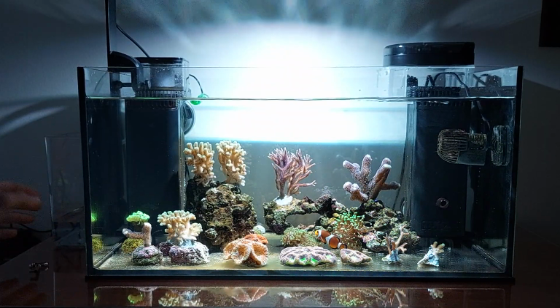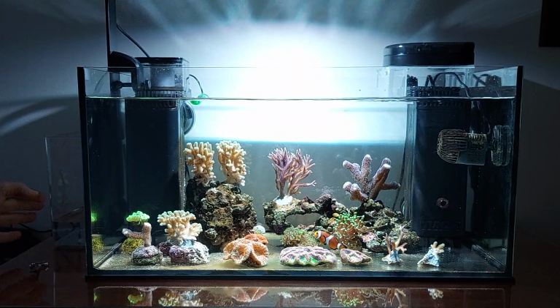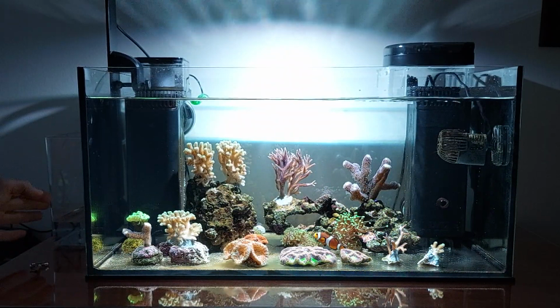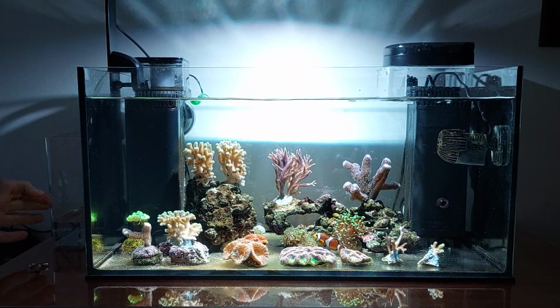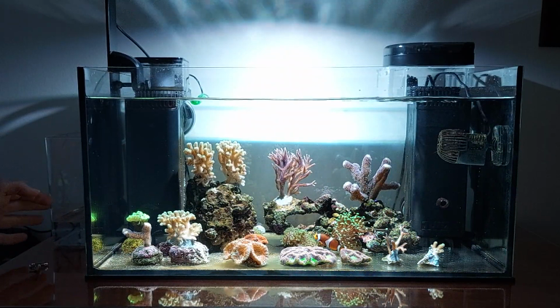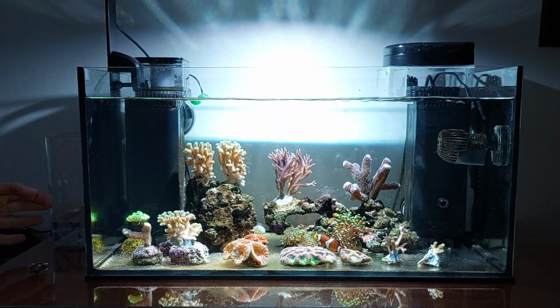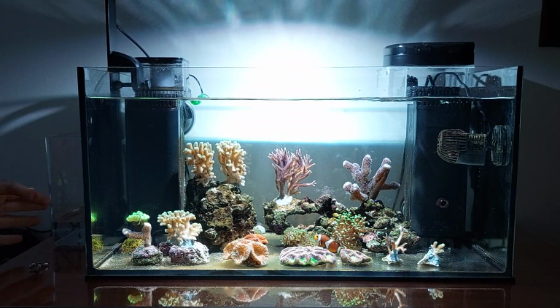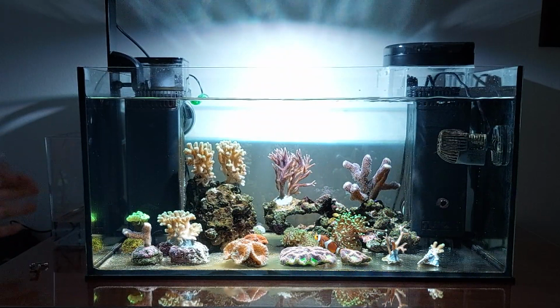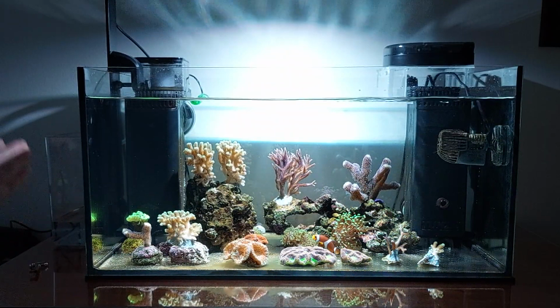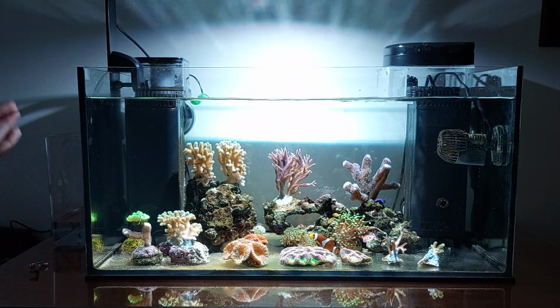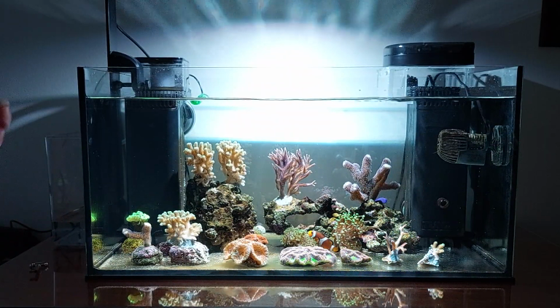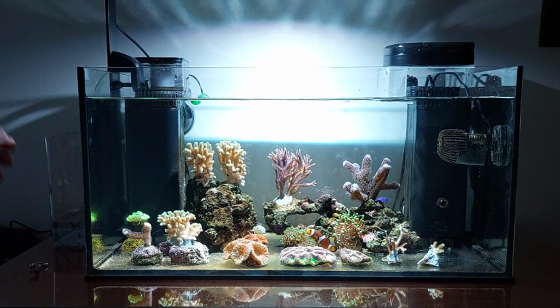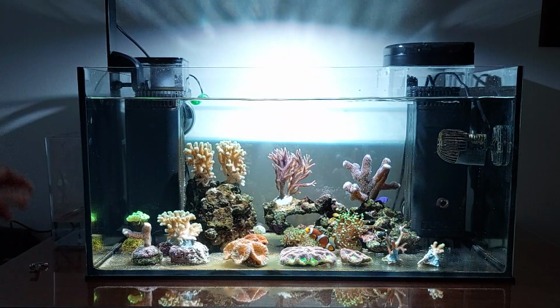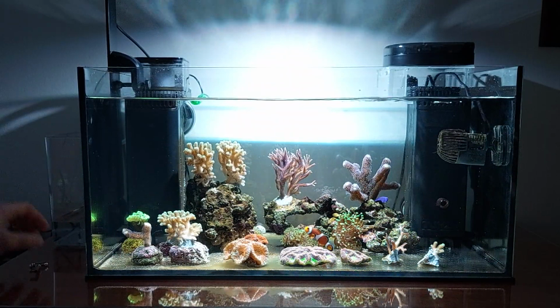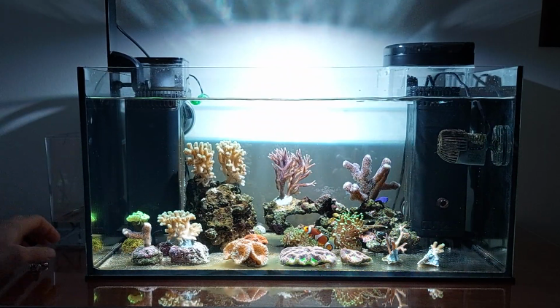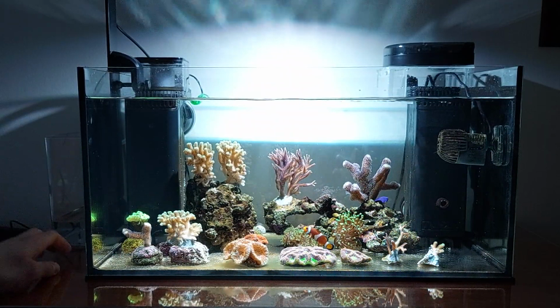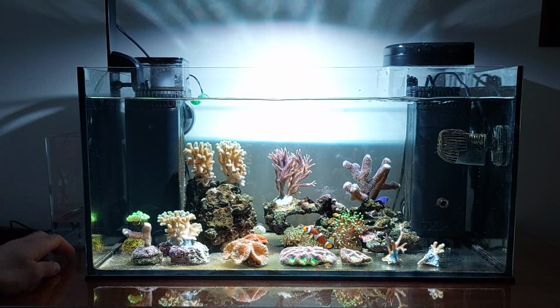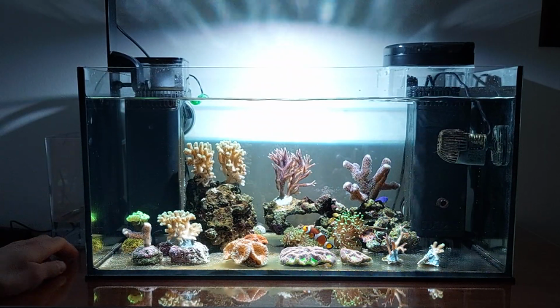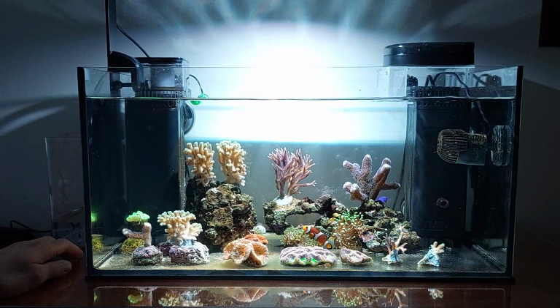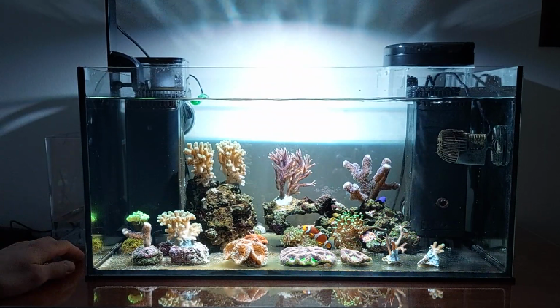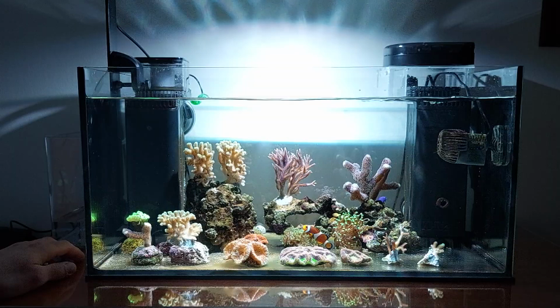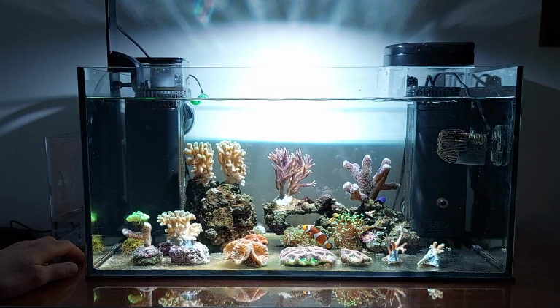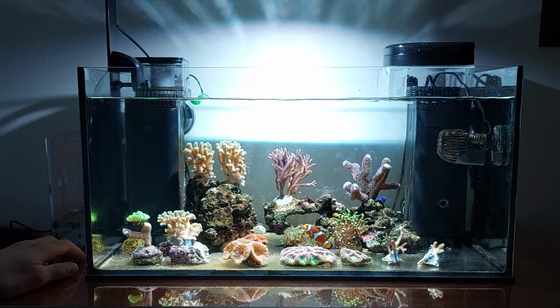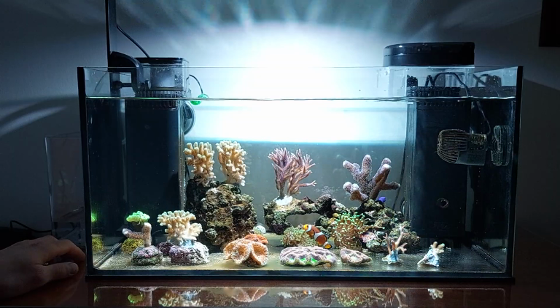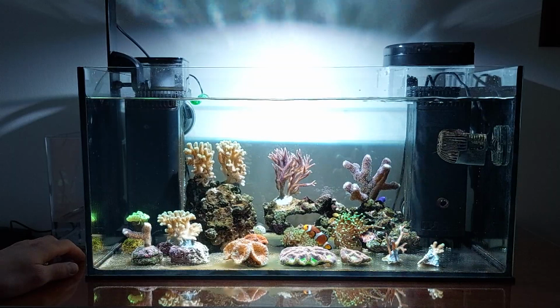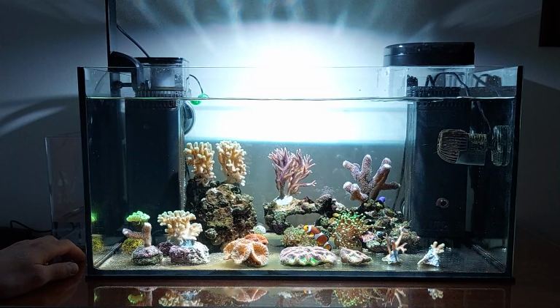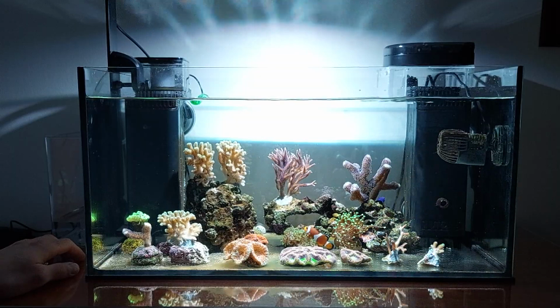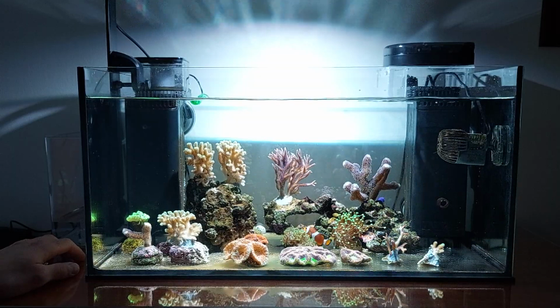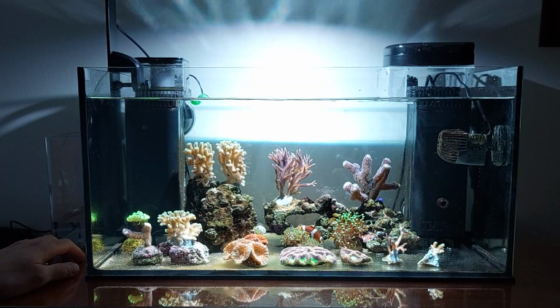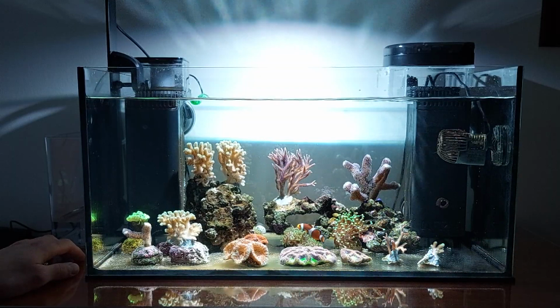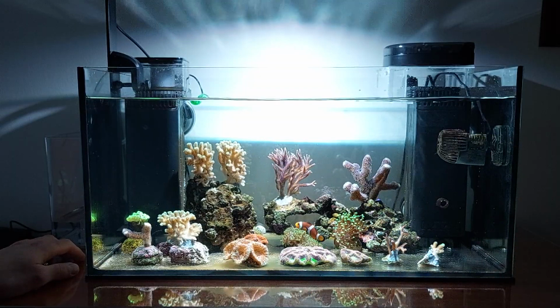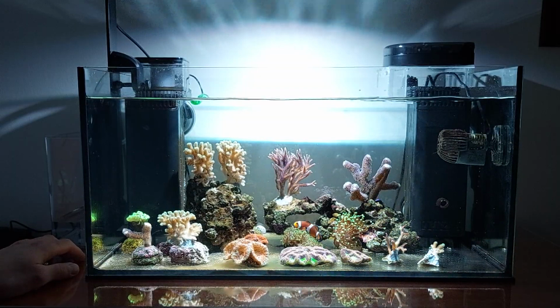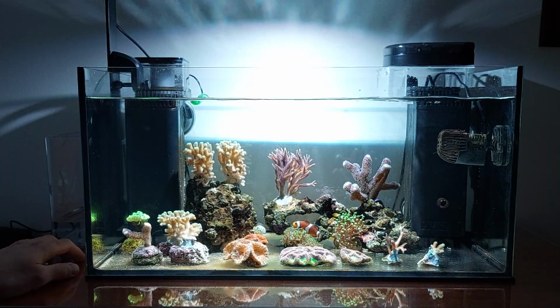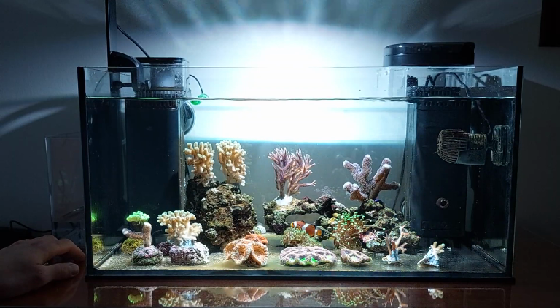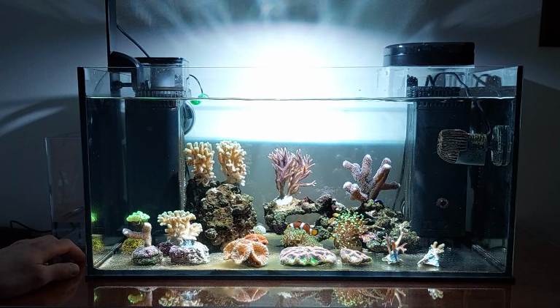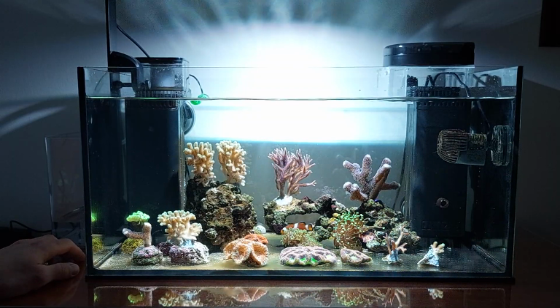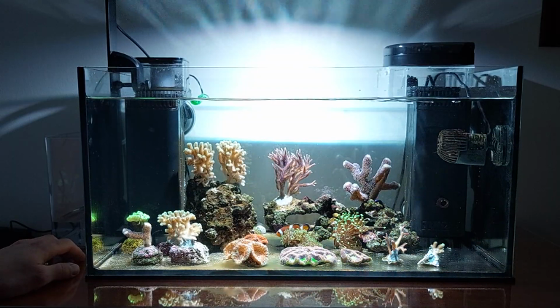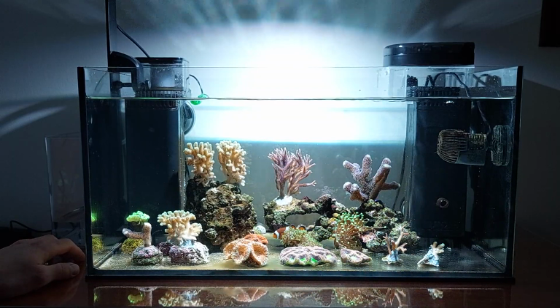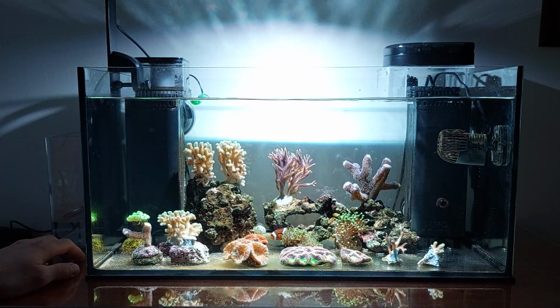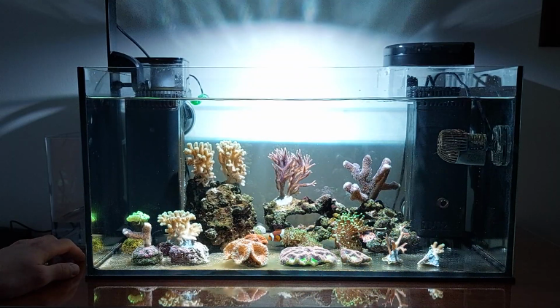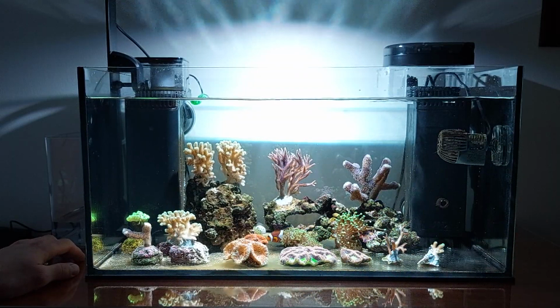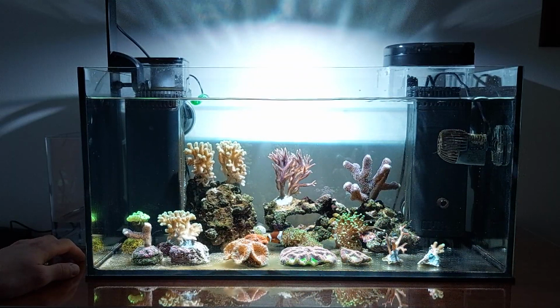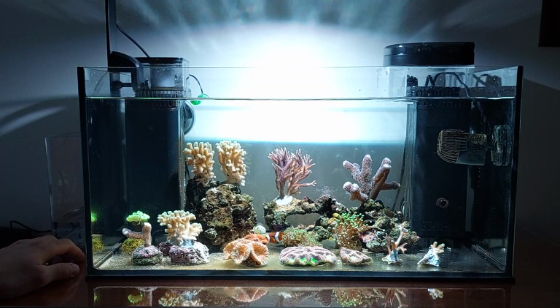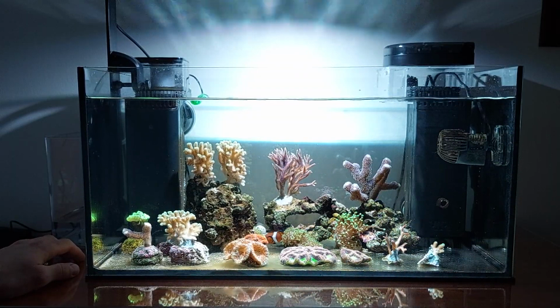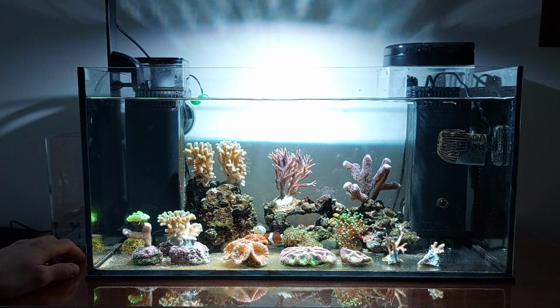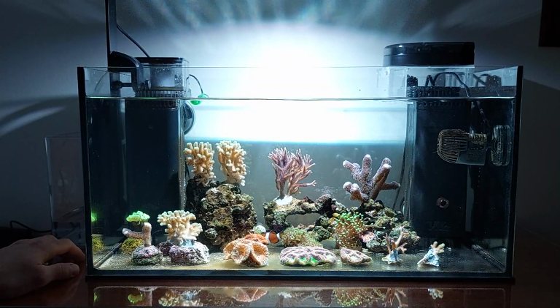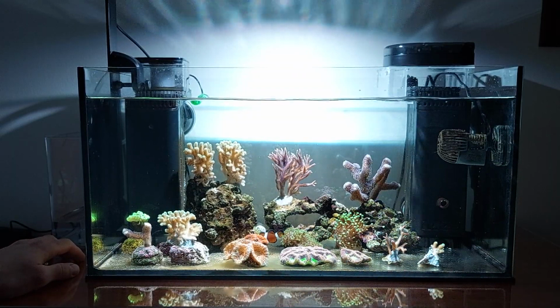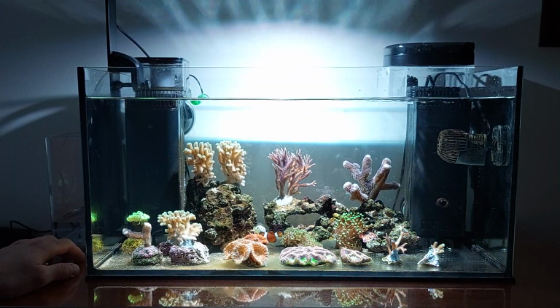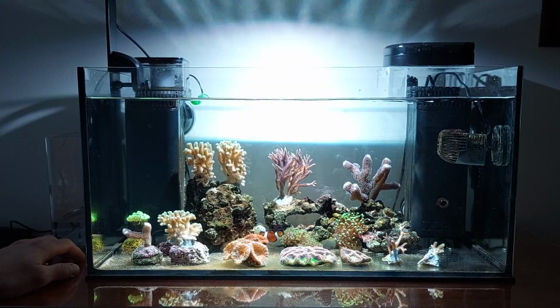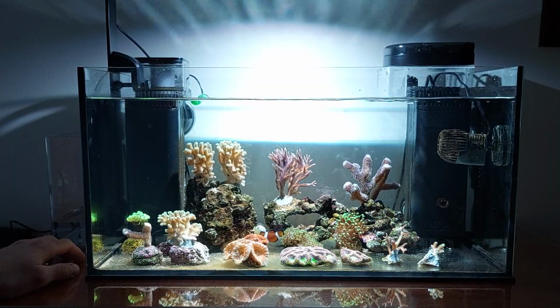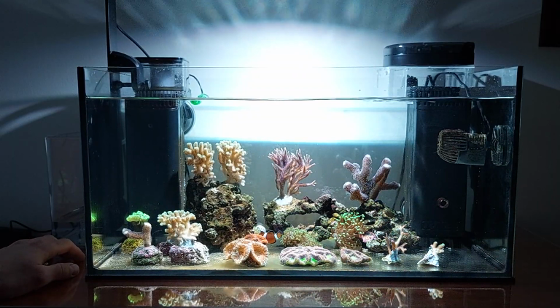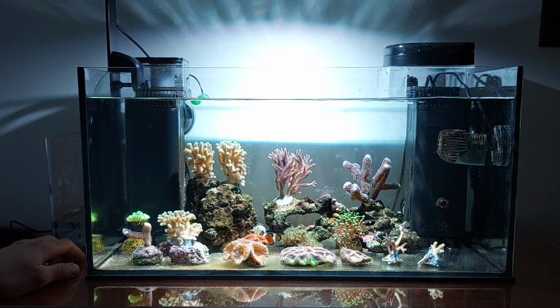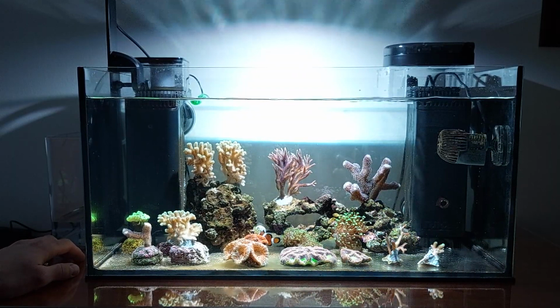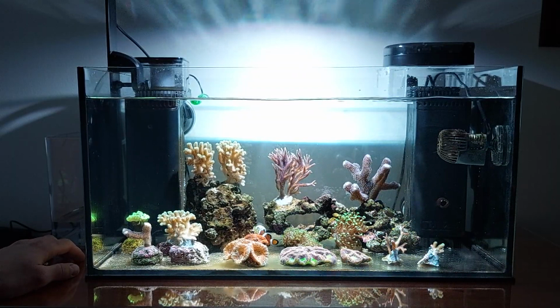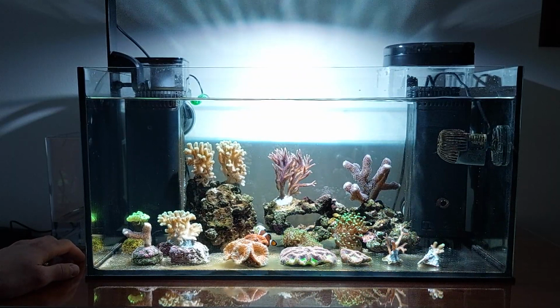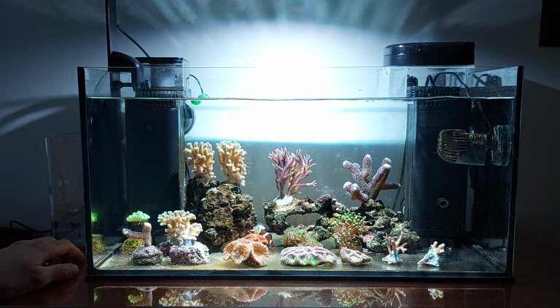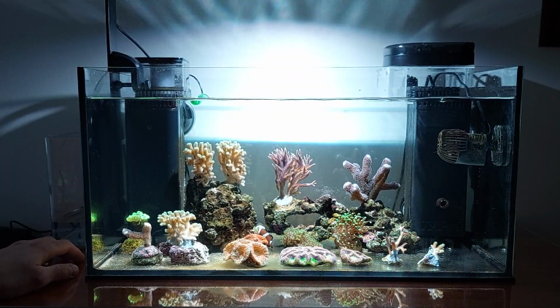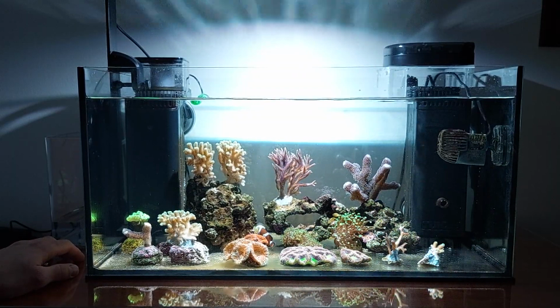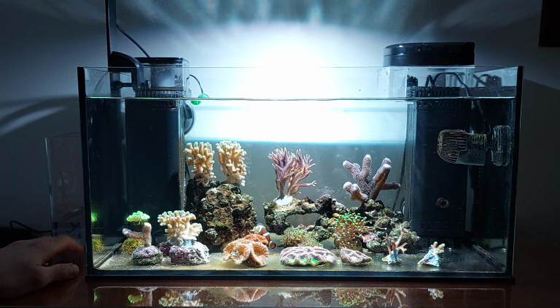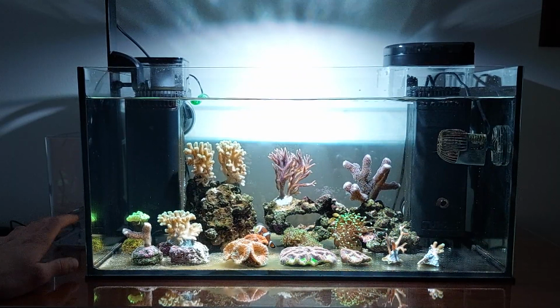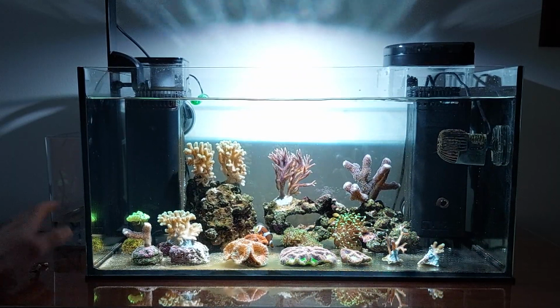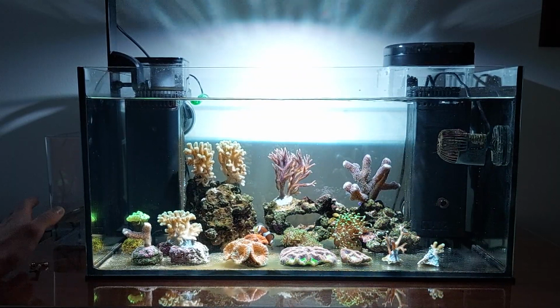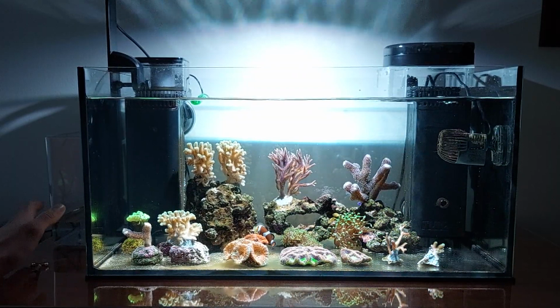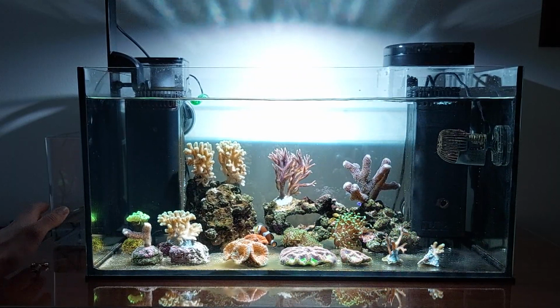Since holidays are over, I changed the water bucket to a 3.5 liter on the left, which is transparent, so it's looking a little bit better than the big 5 liter I had here before.